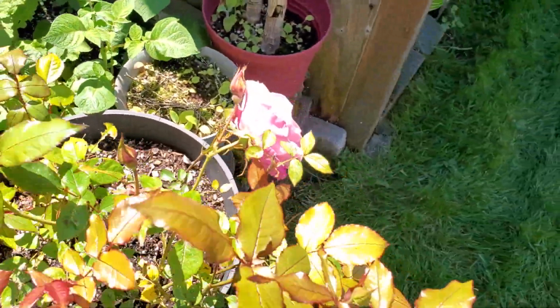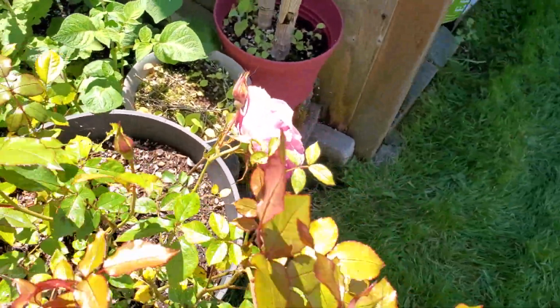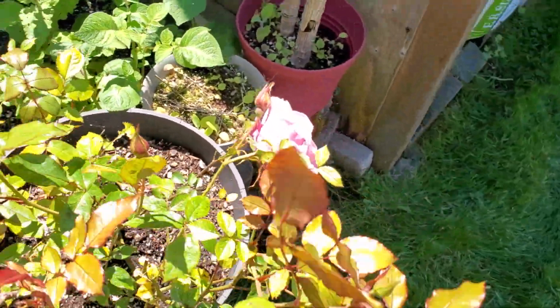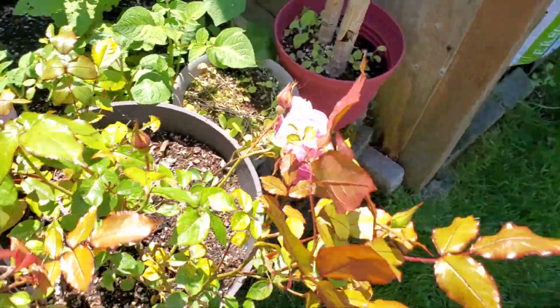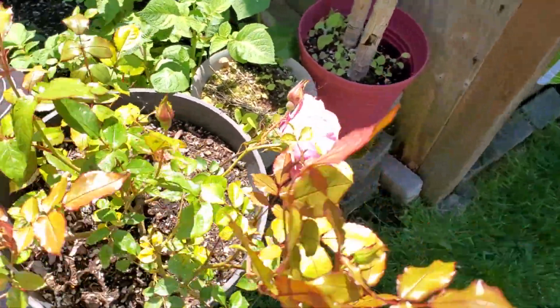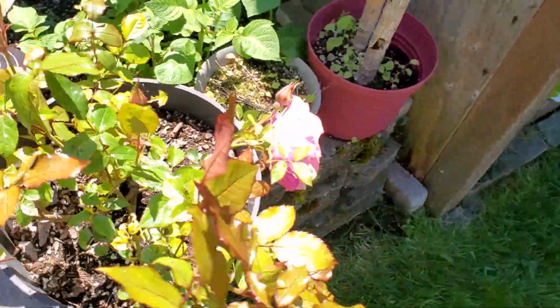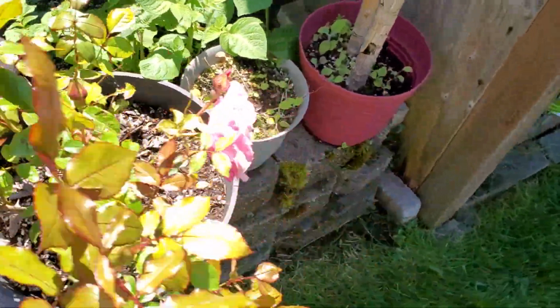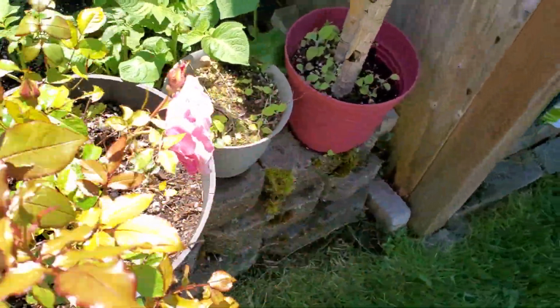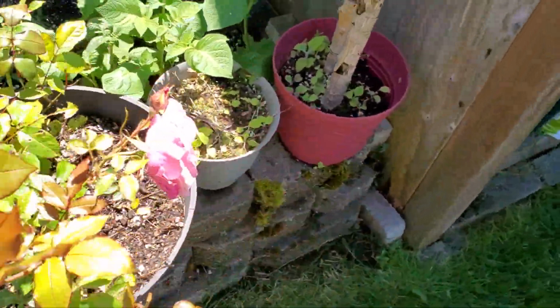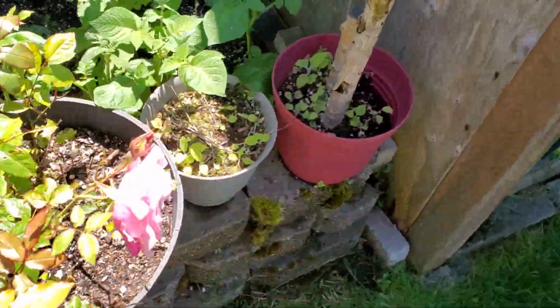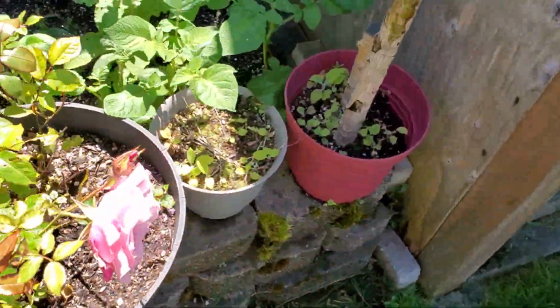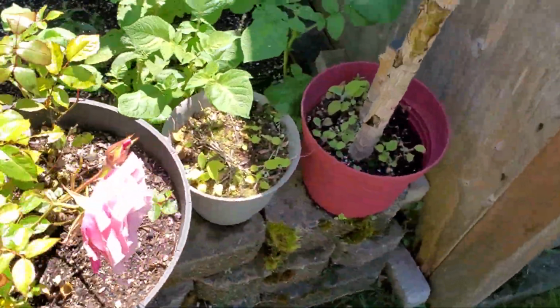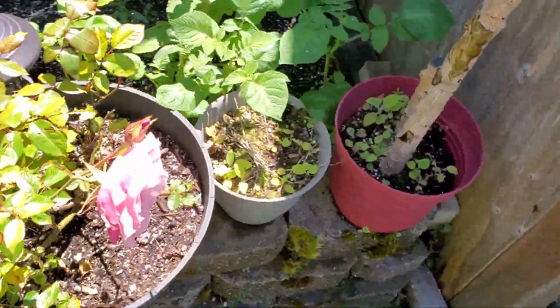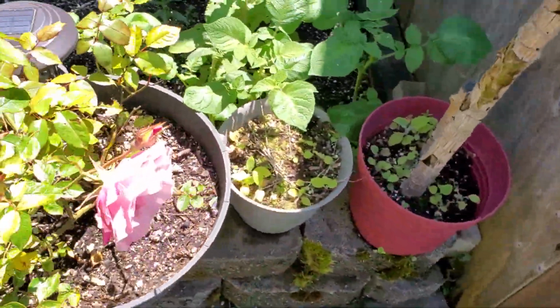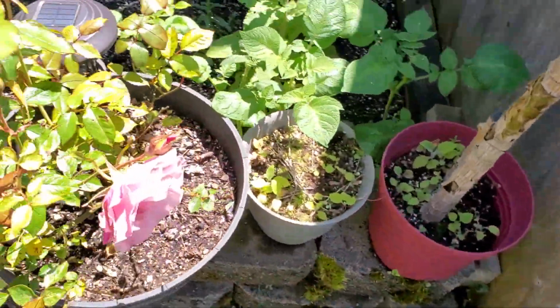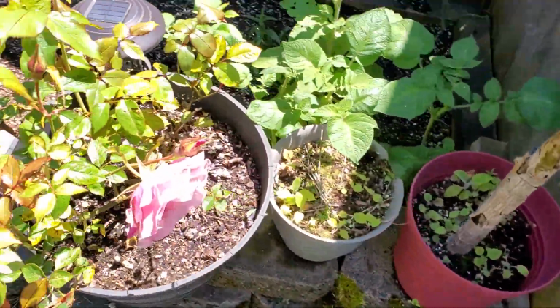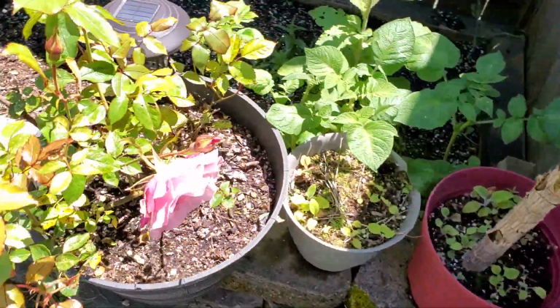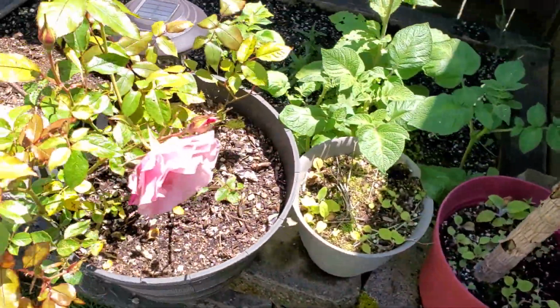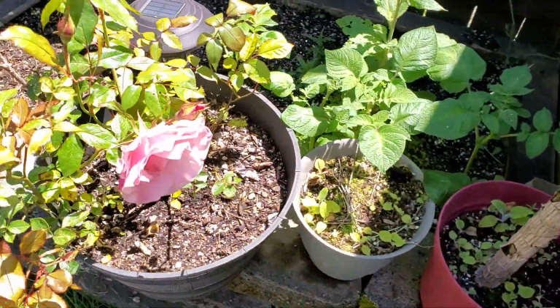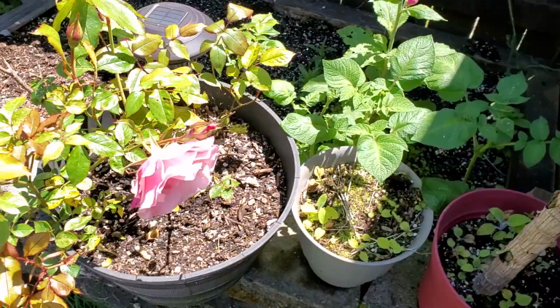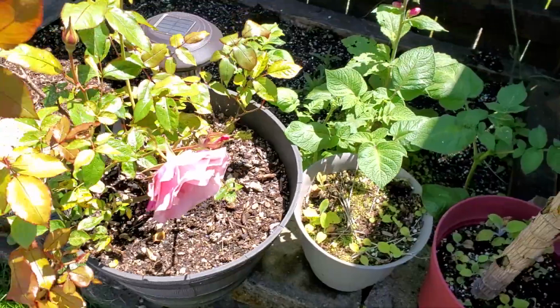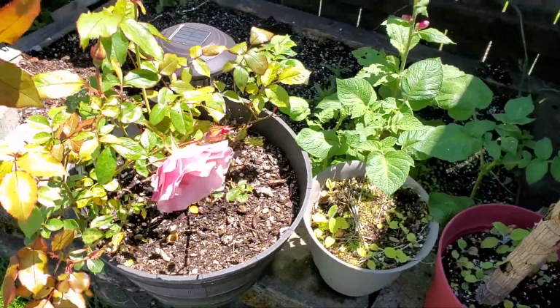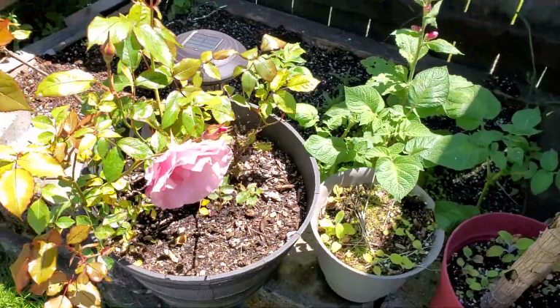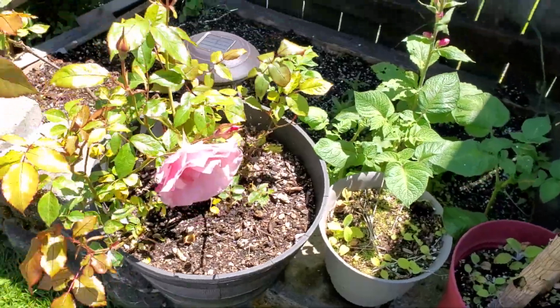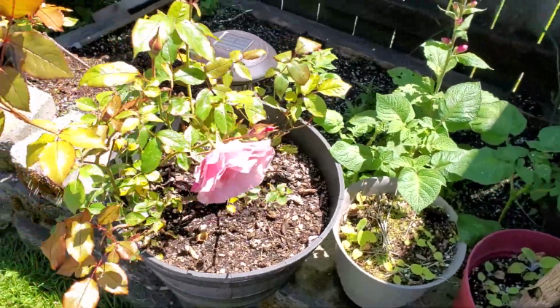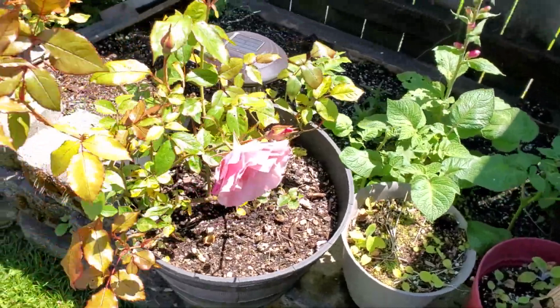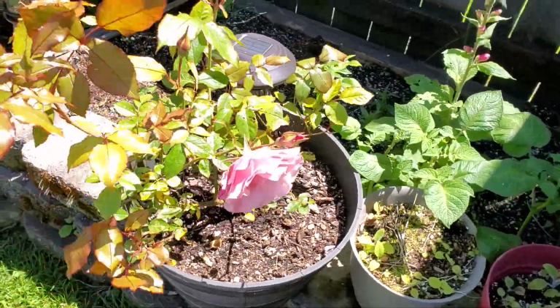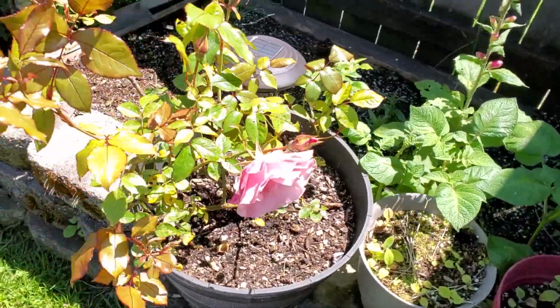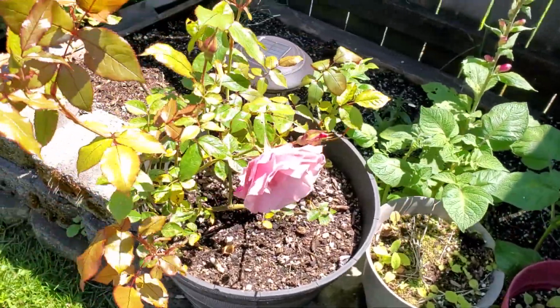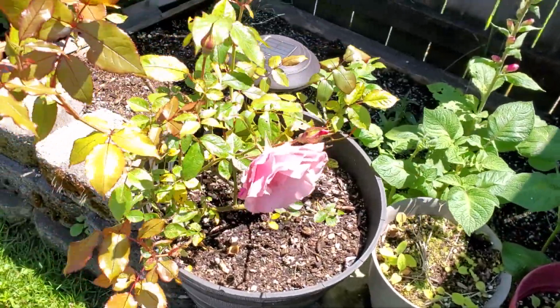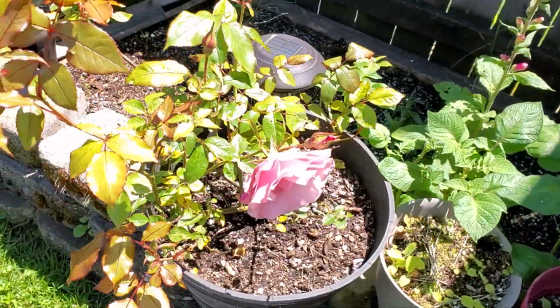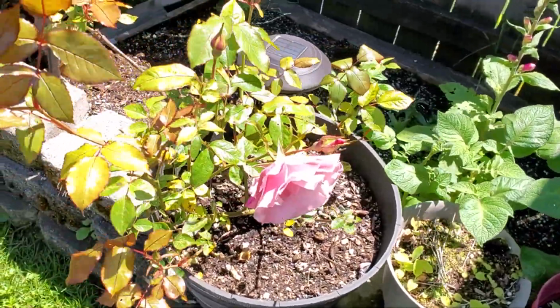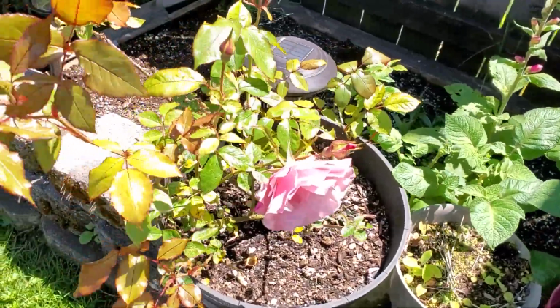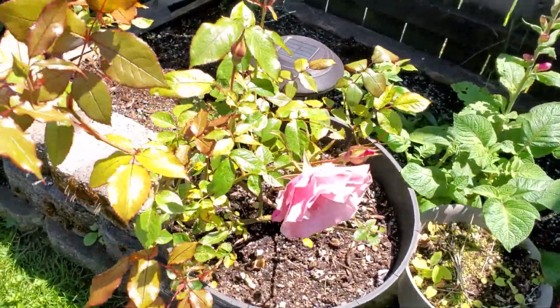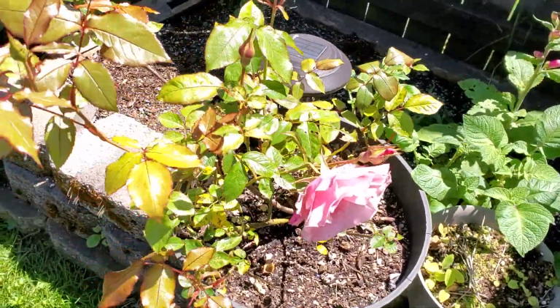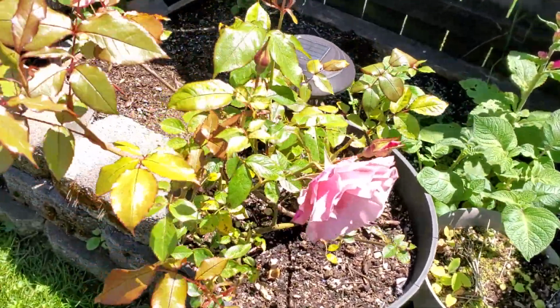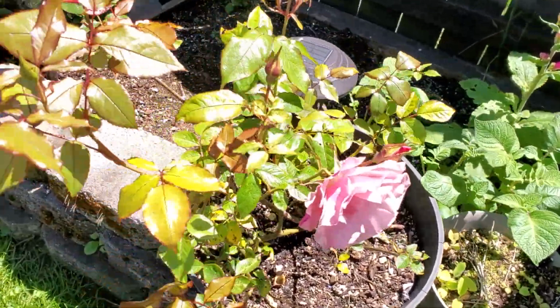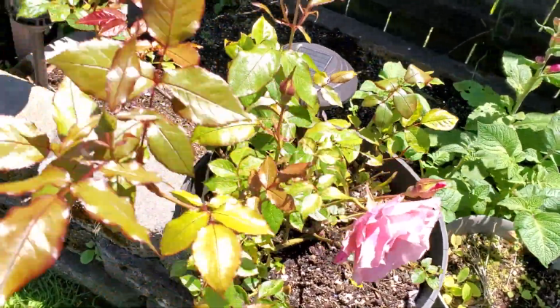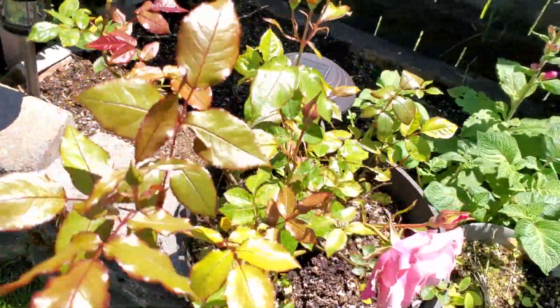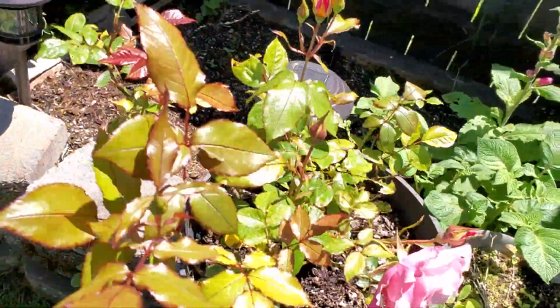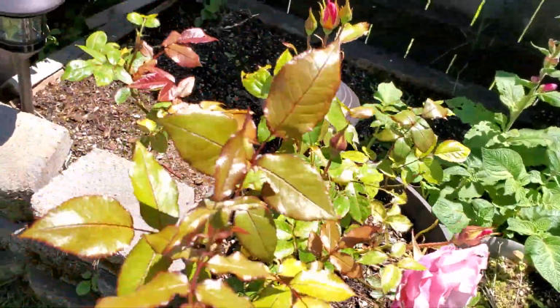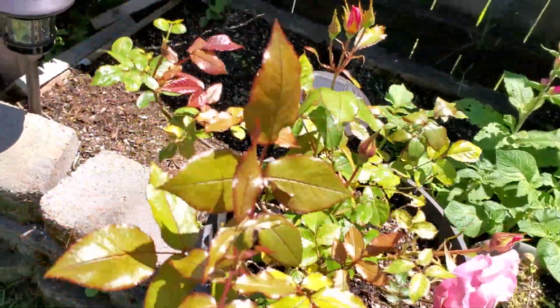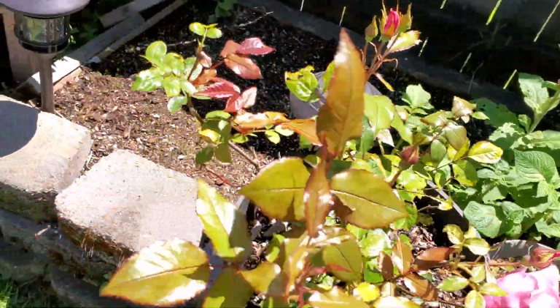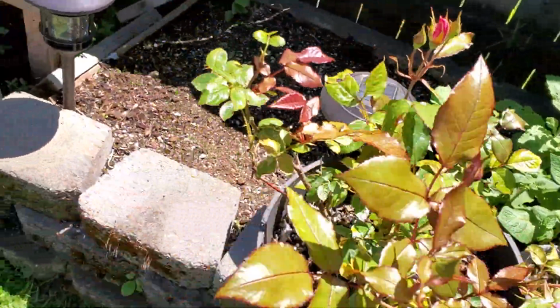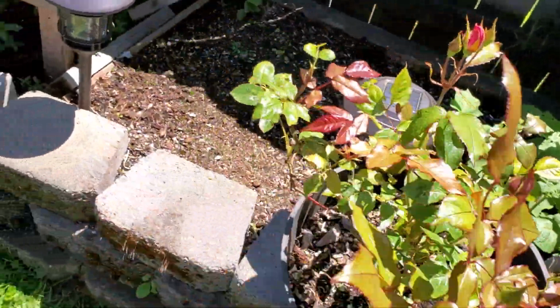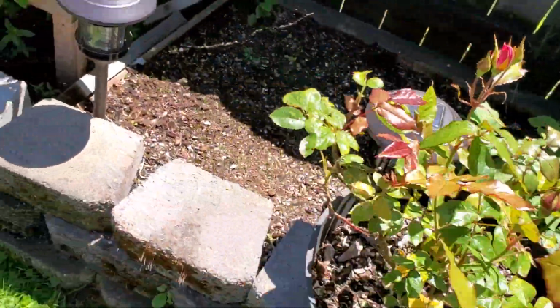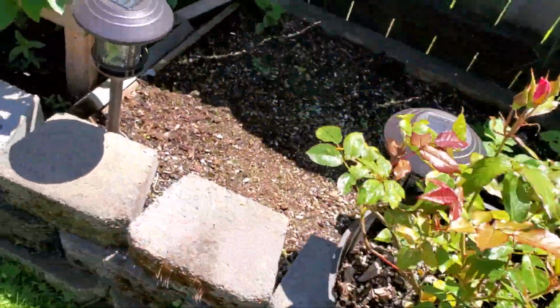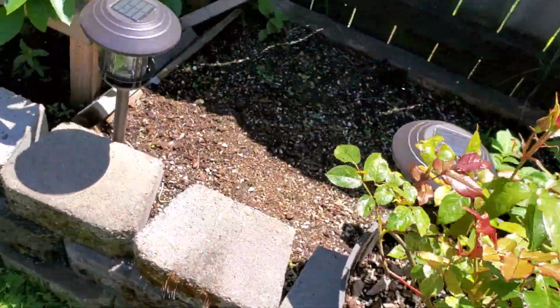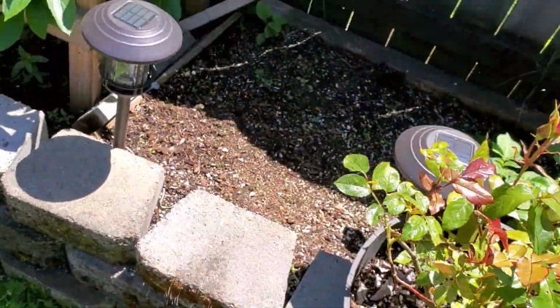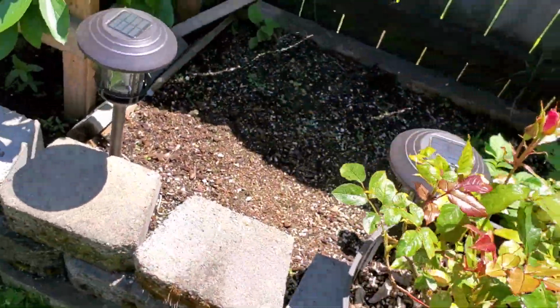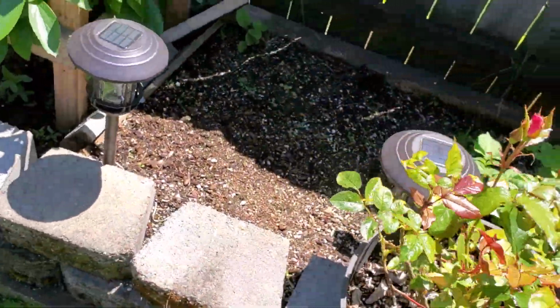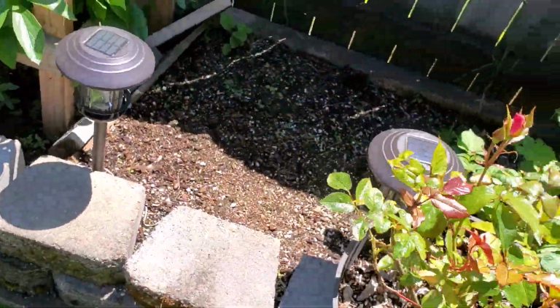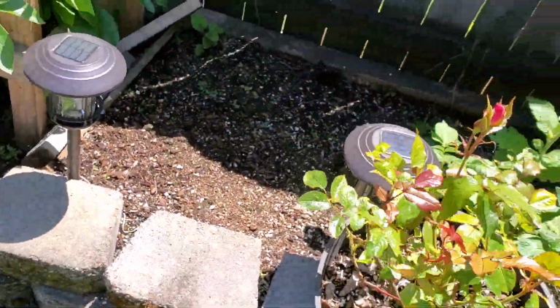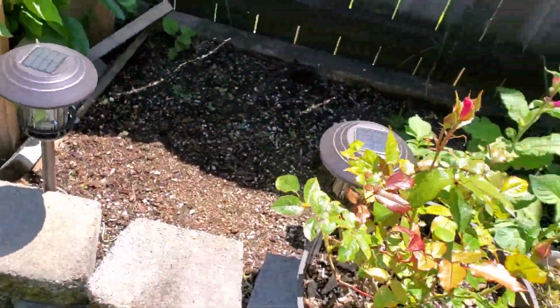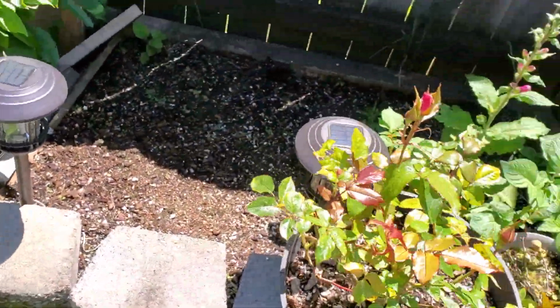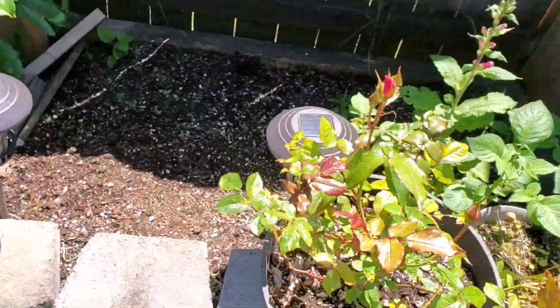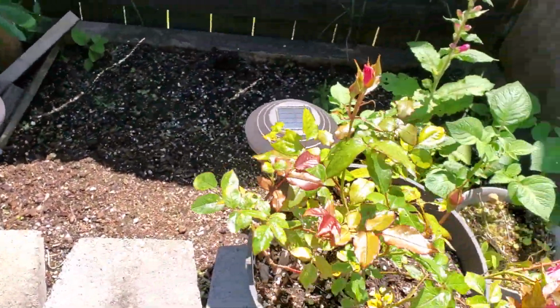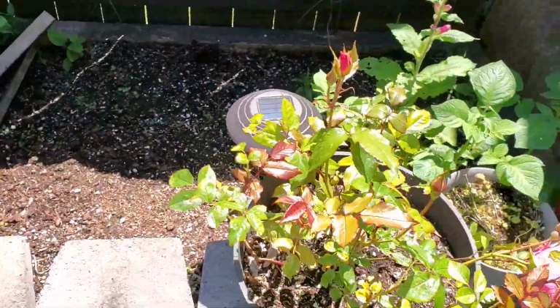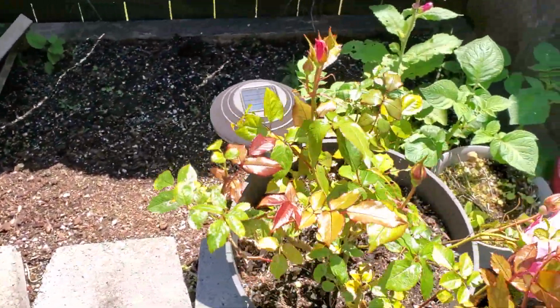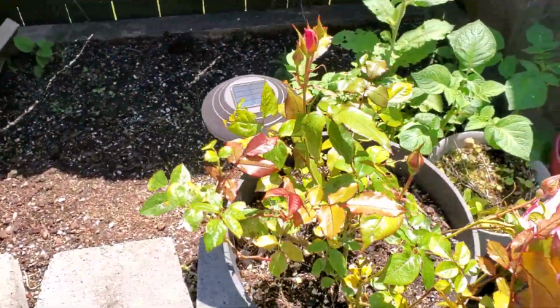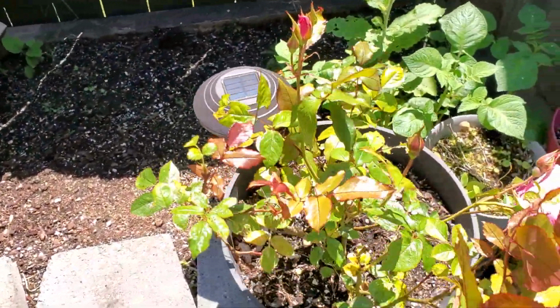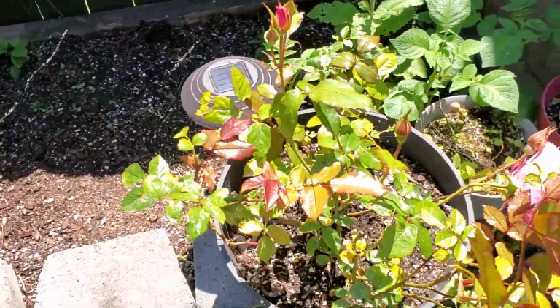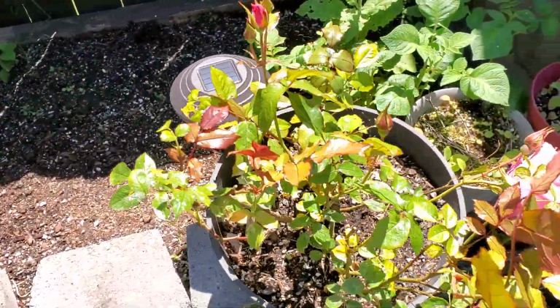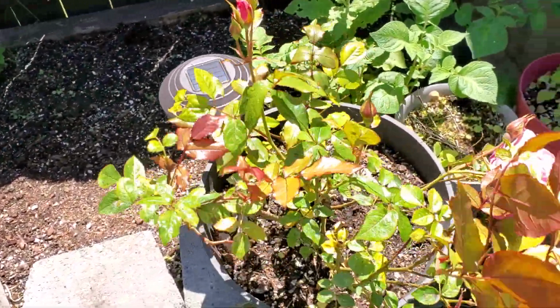Of course, these are more of my wife's roses. Those all grew from sticks by the way — those cuttings.